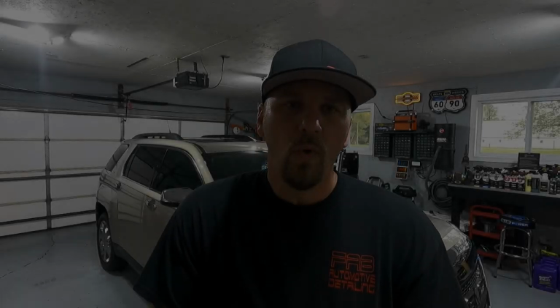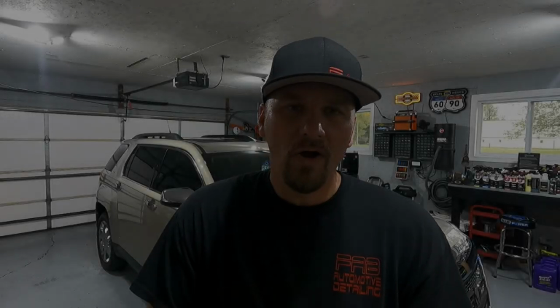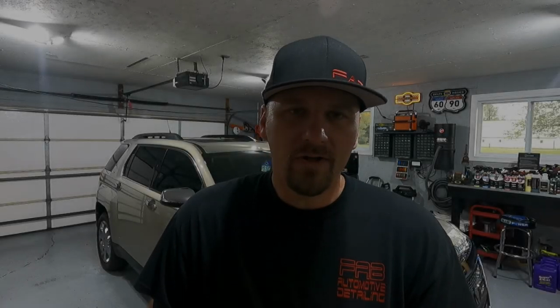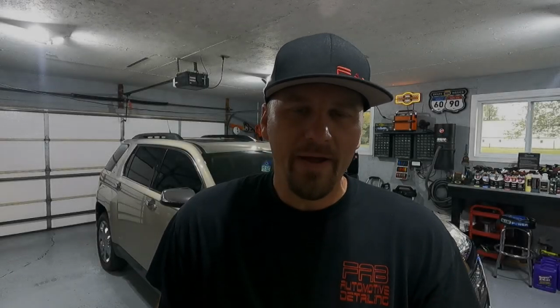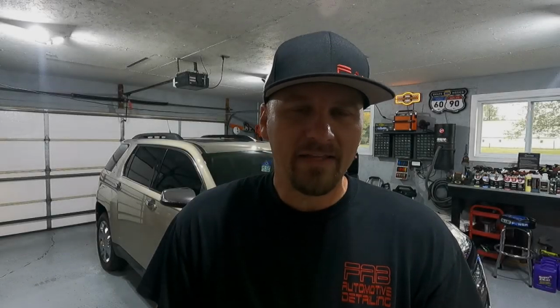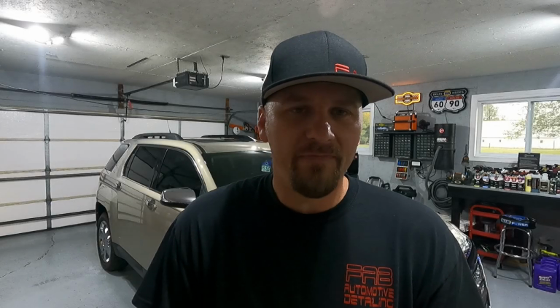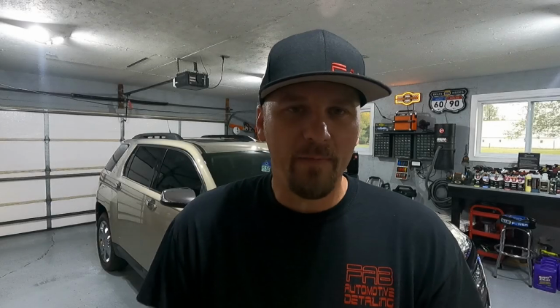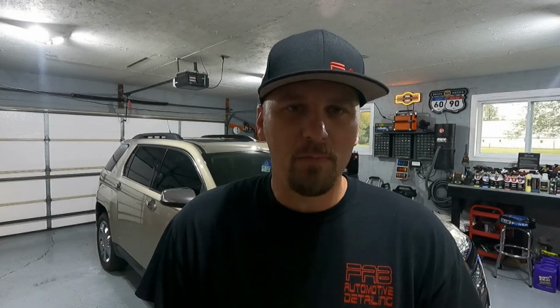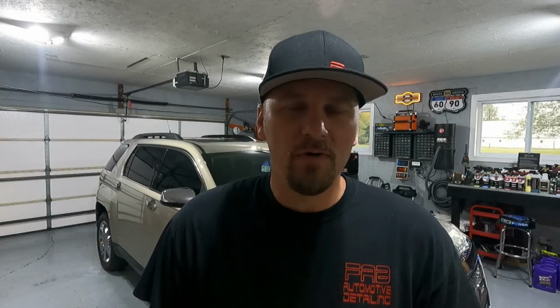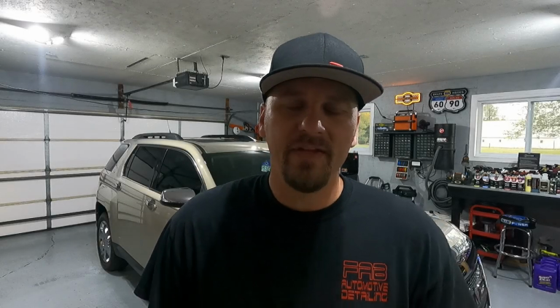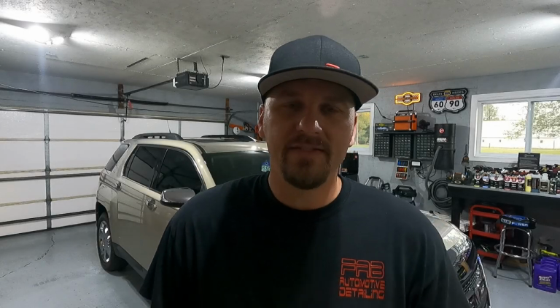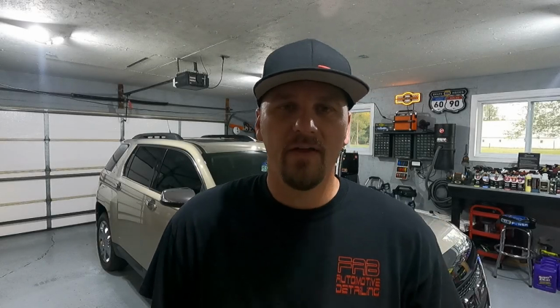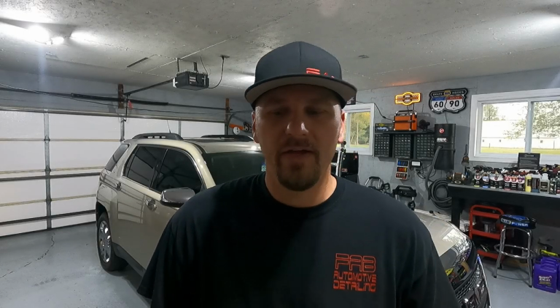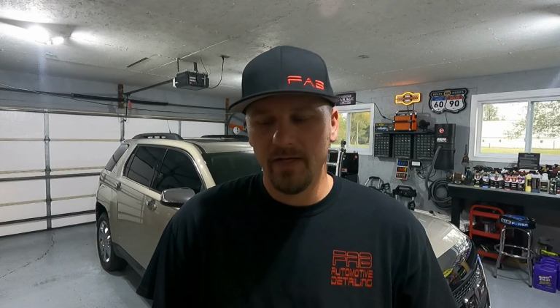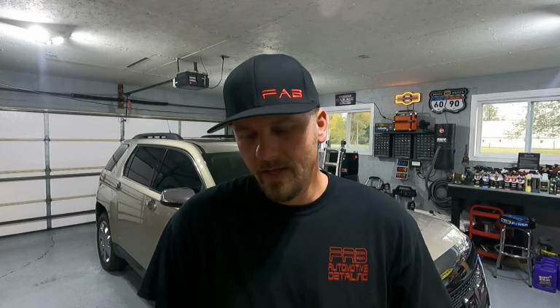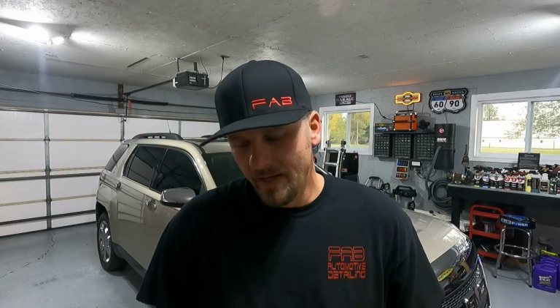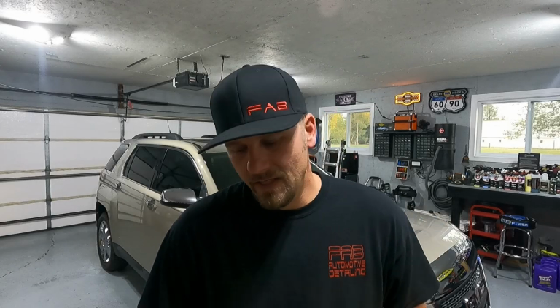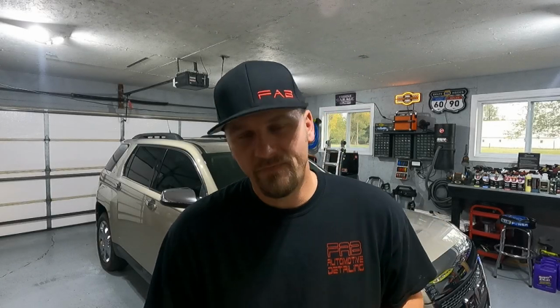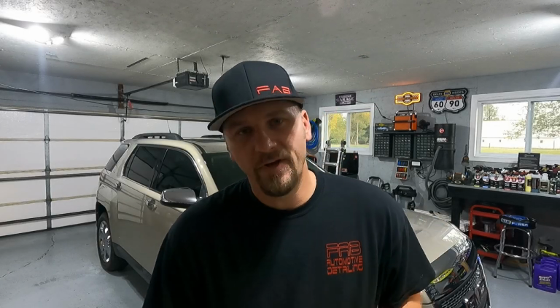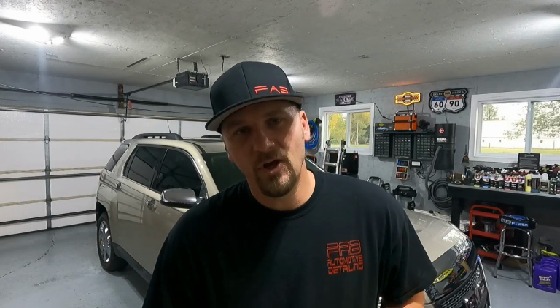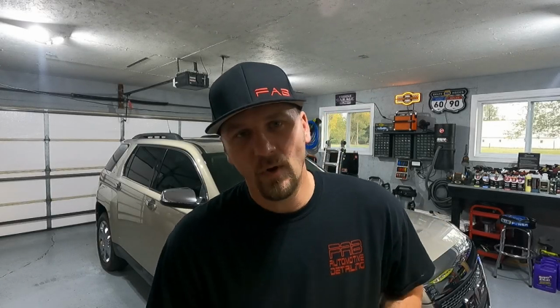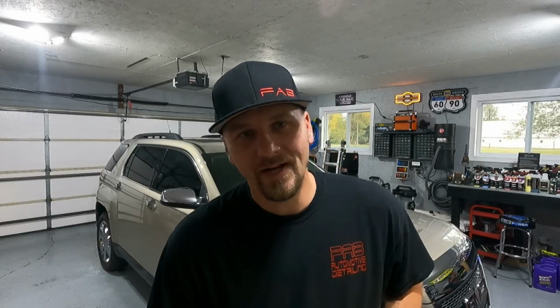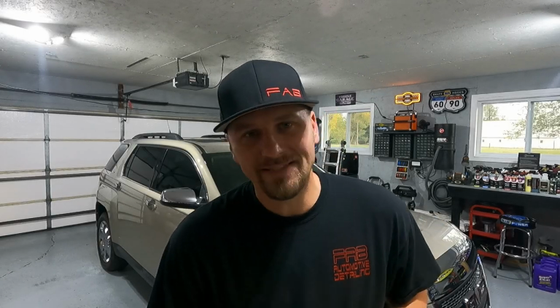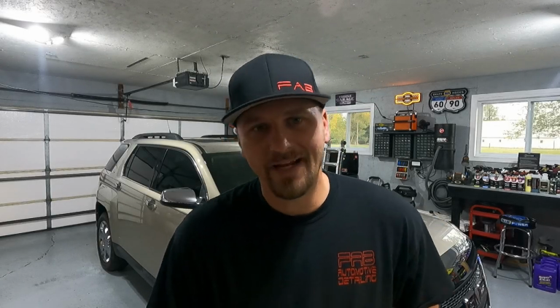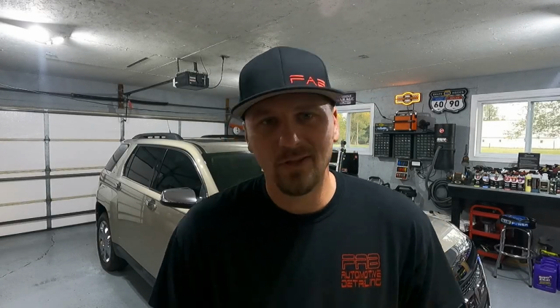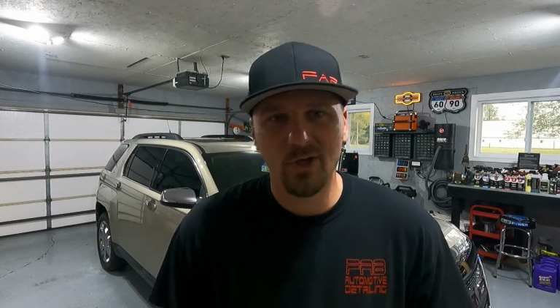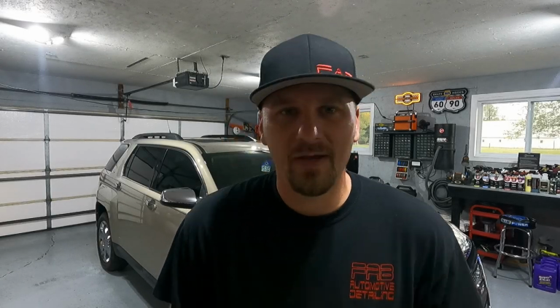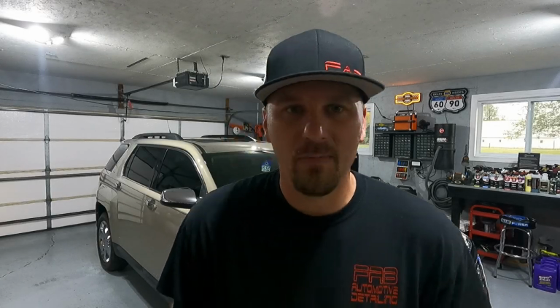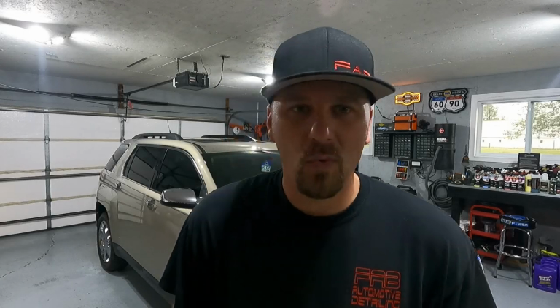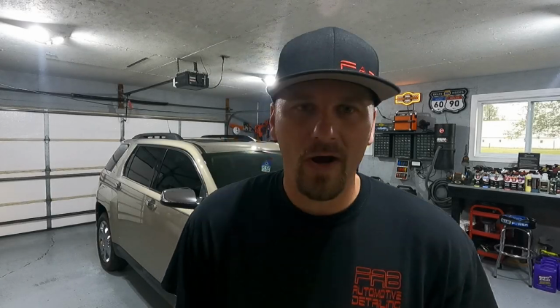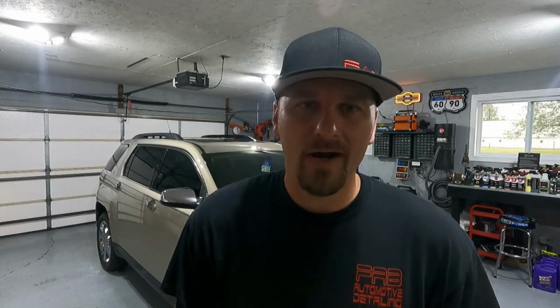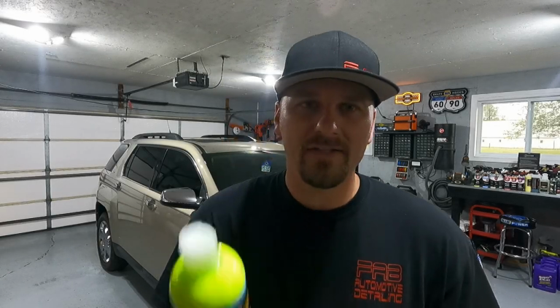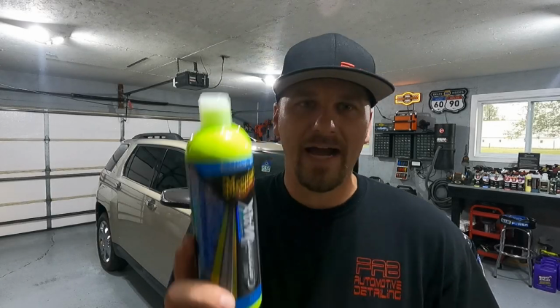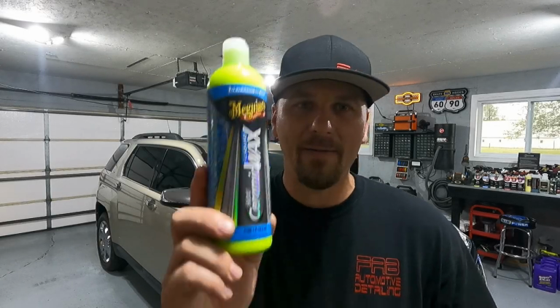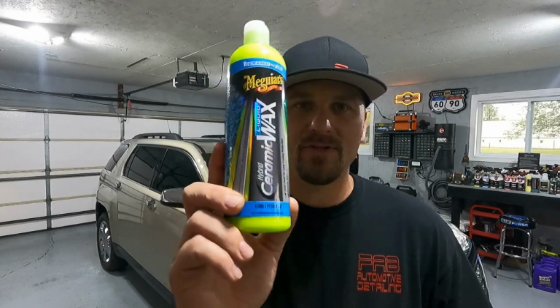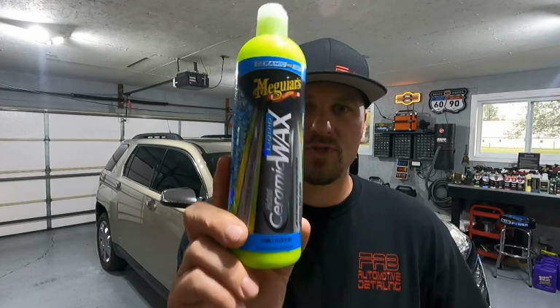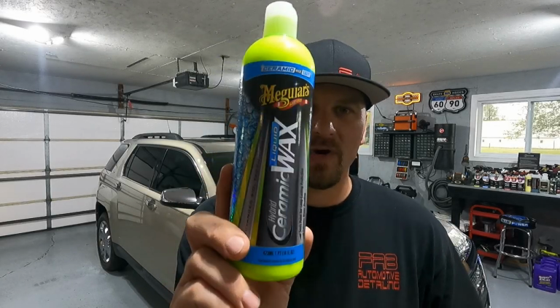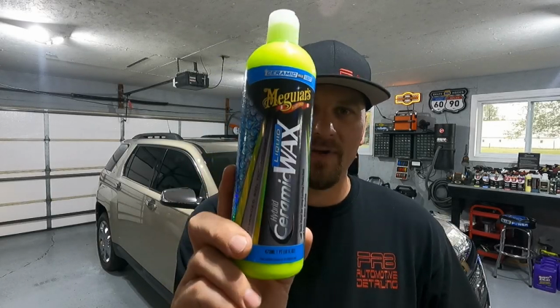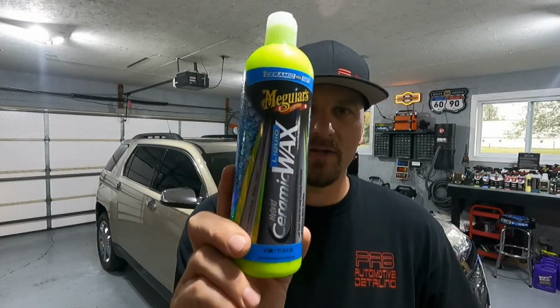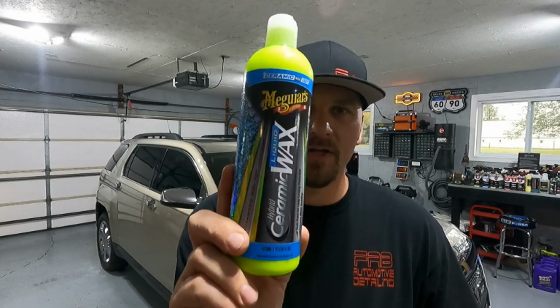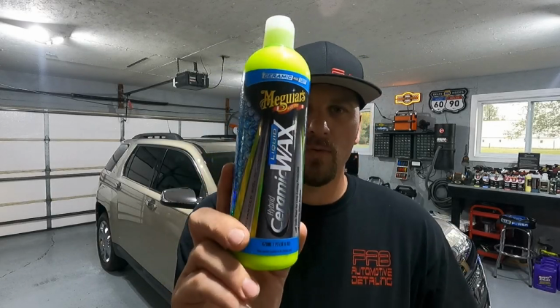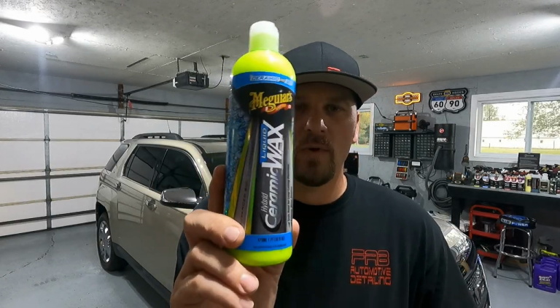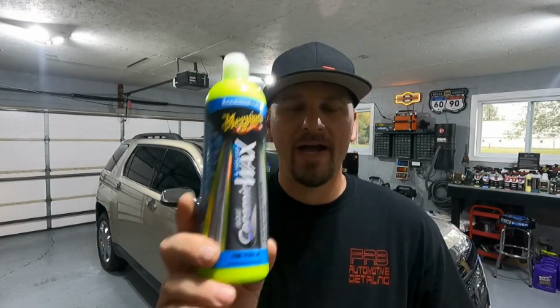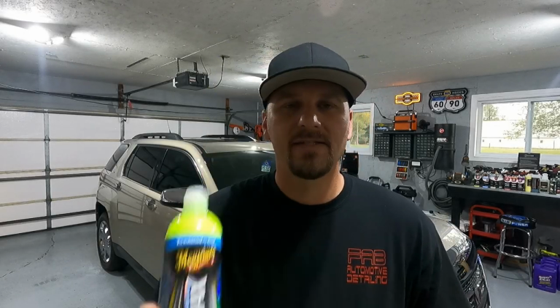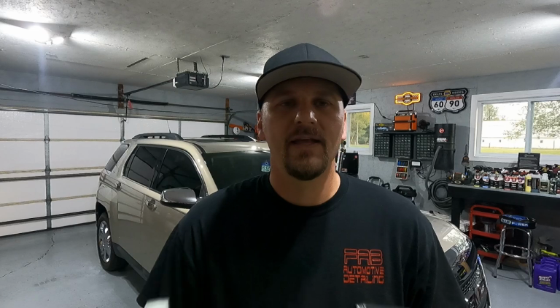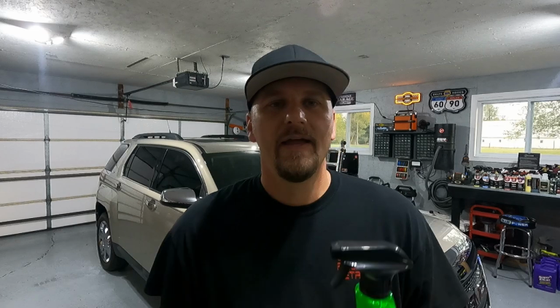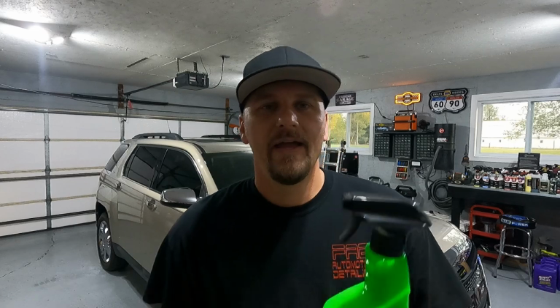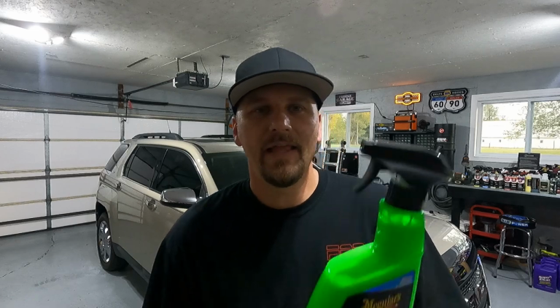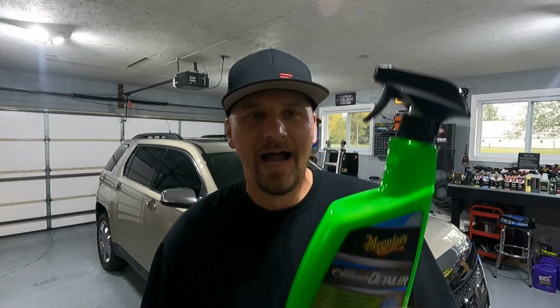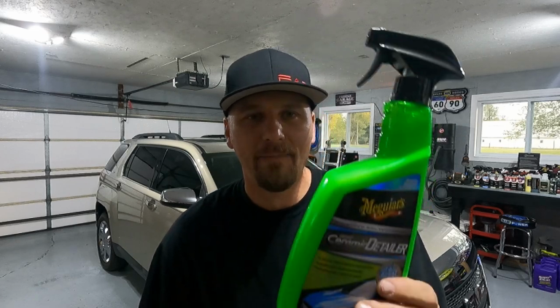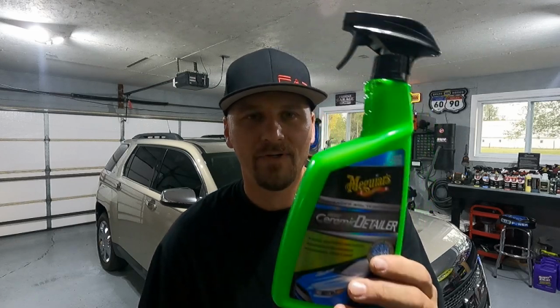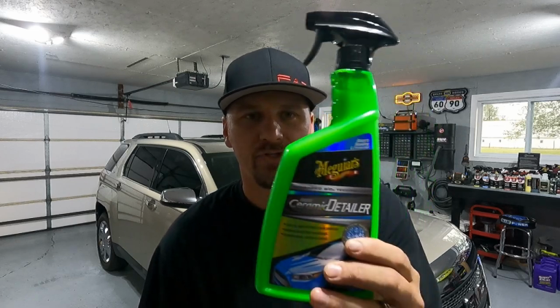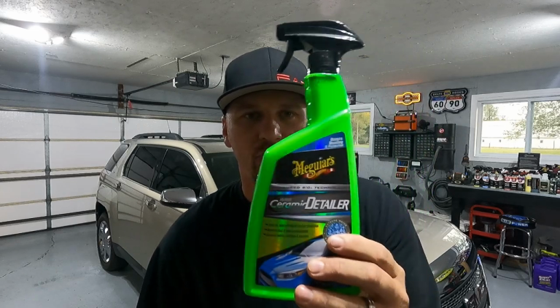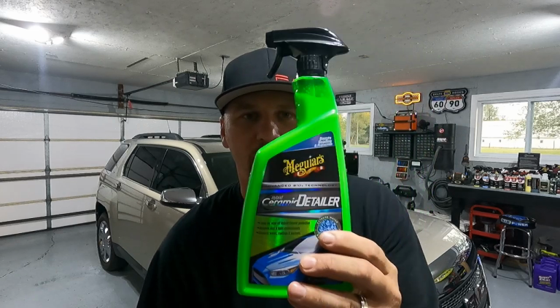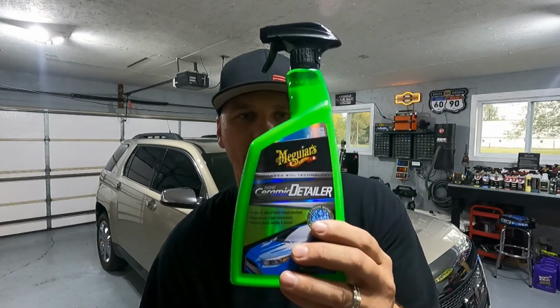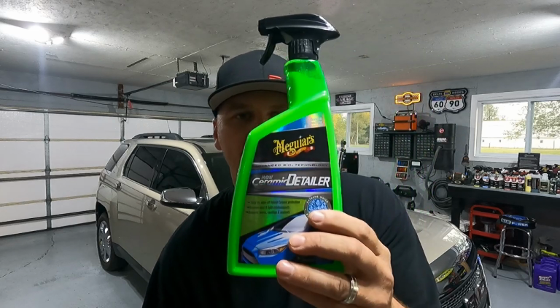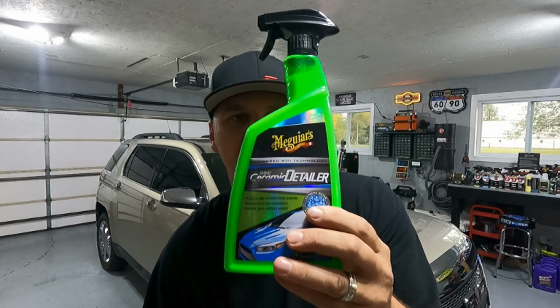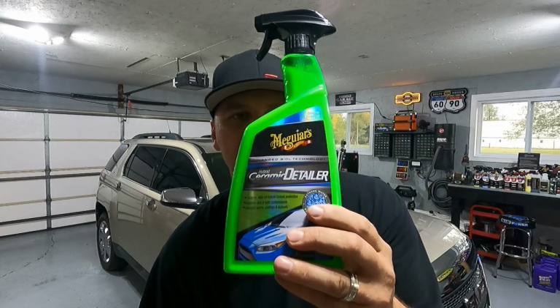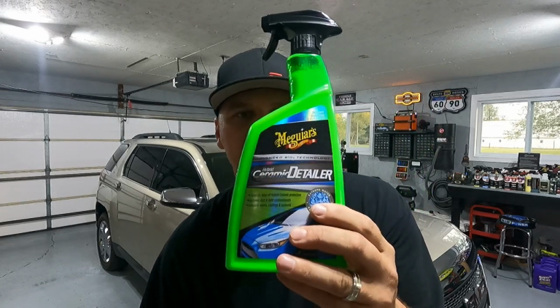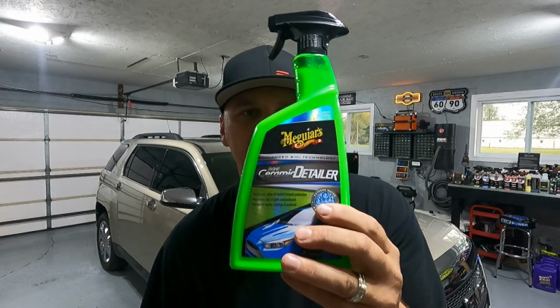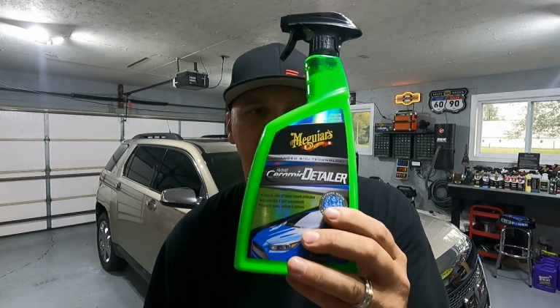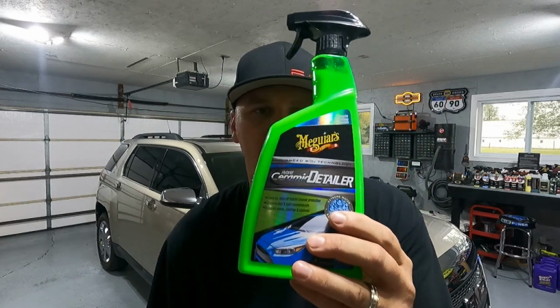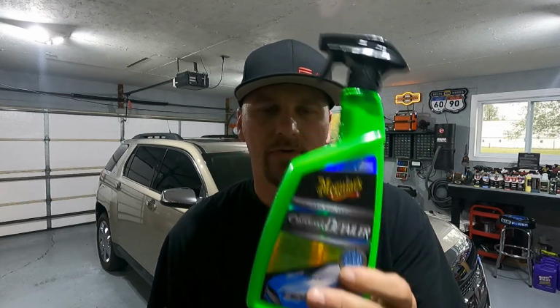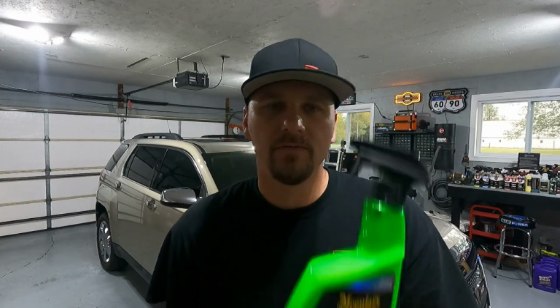Welcome back to Fabulous Mode Detailing. In this video, we're going to take a look at Meguiar's Hybrid Ceramic Liquid Wax and the Hybrid Ceramic Detailer.